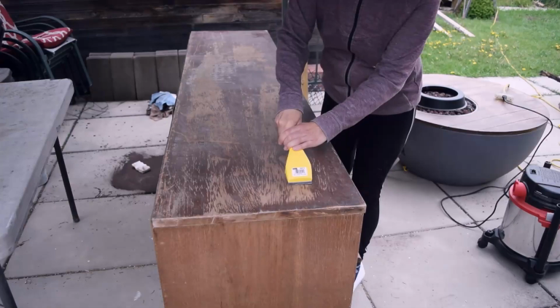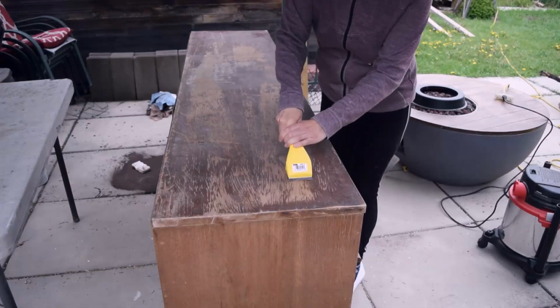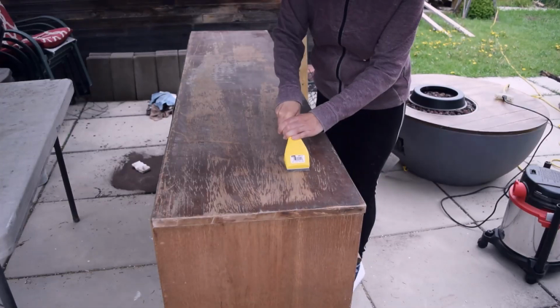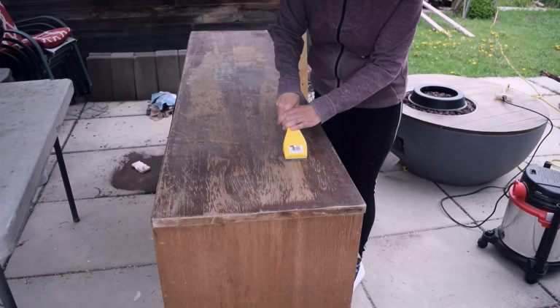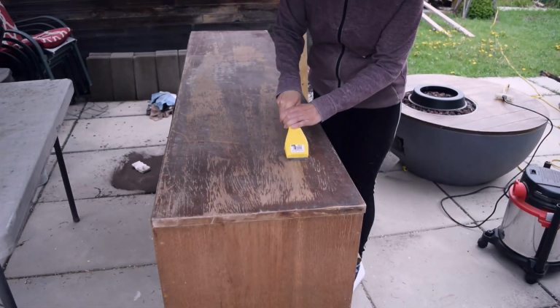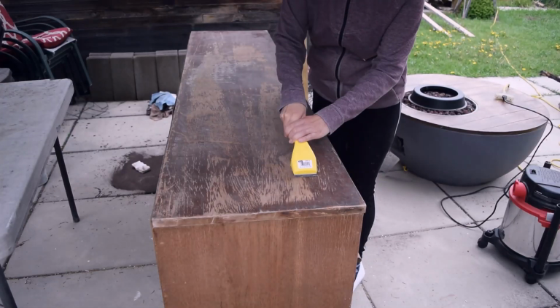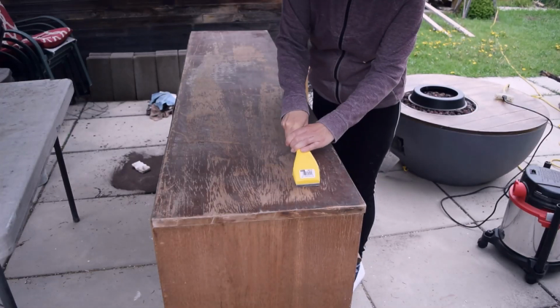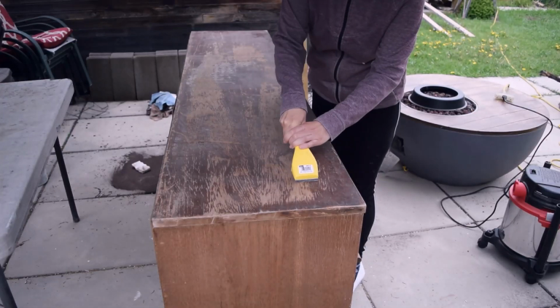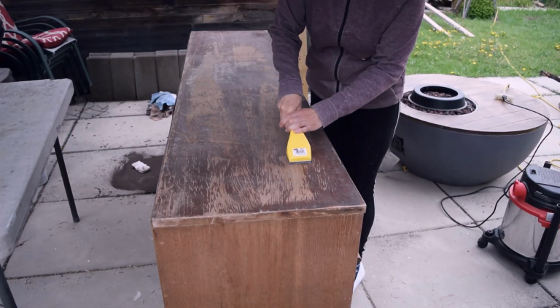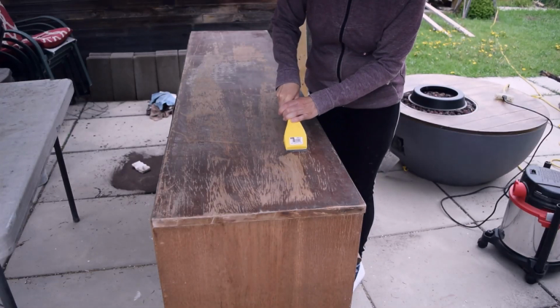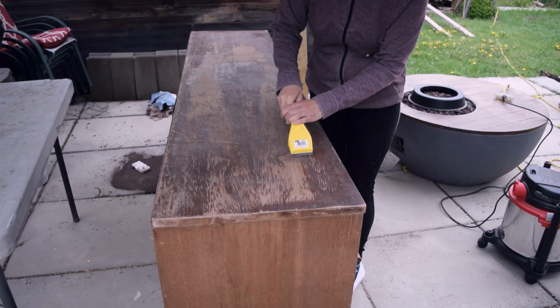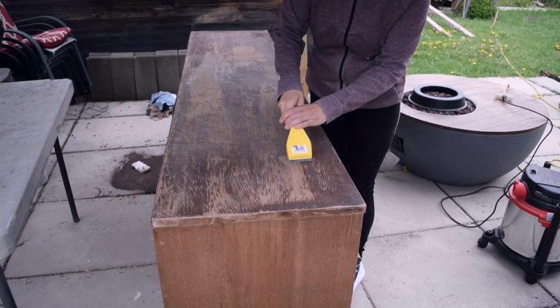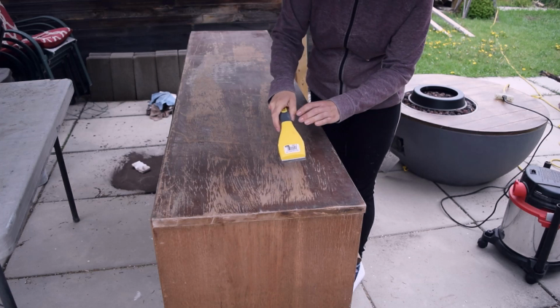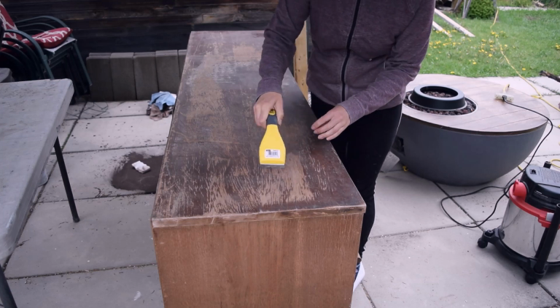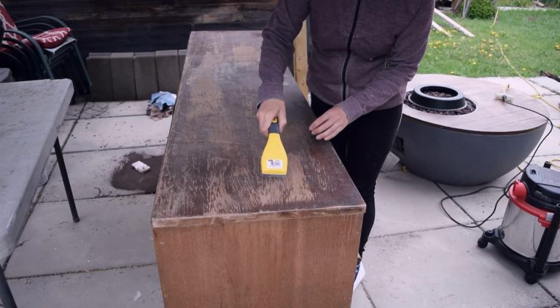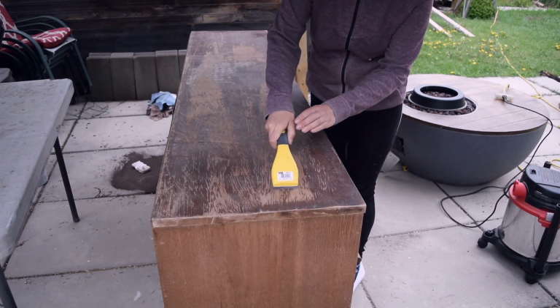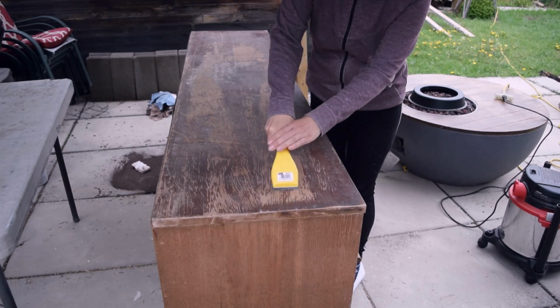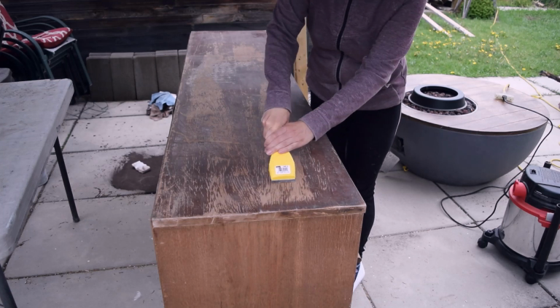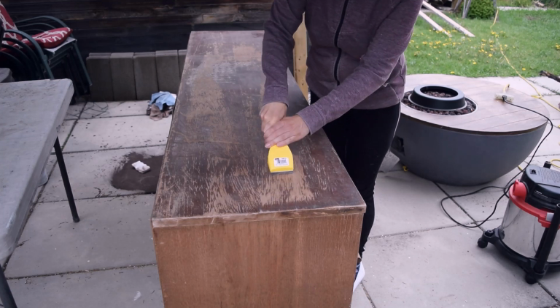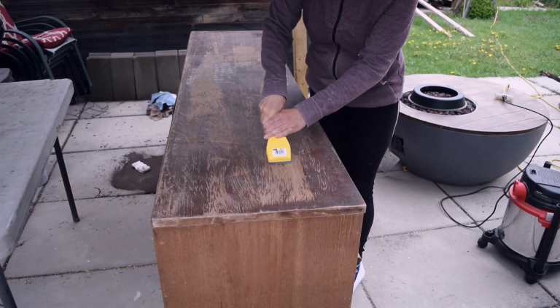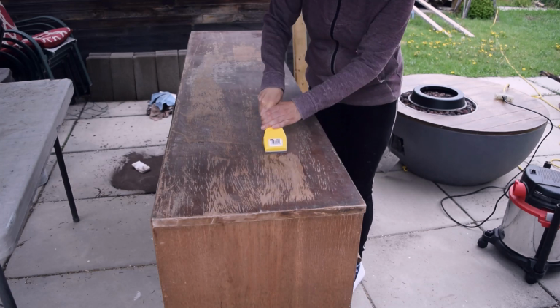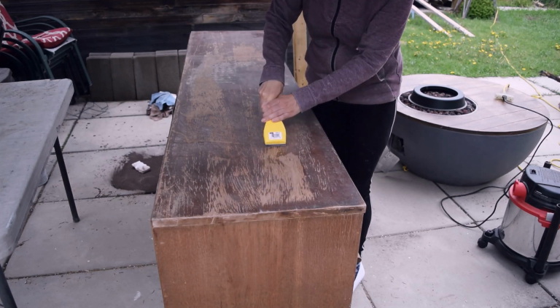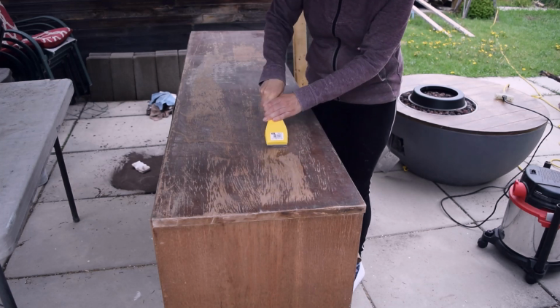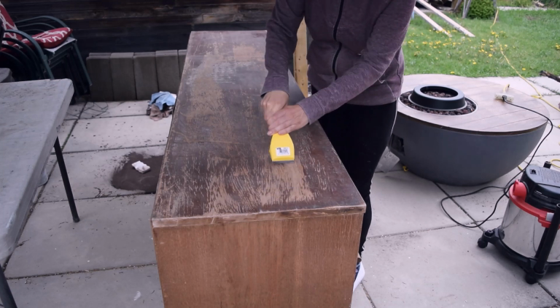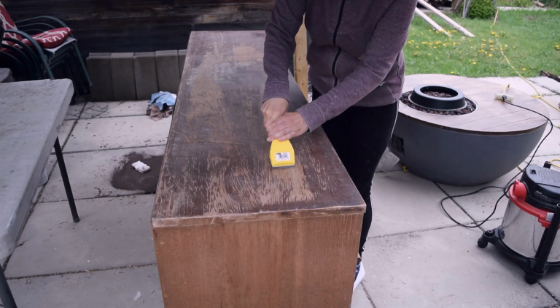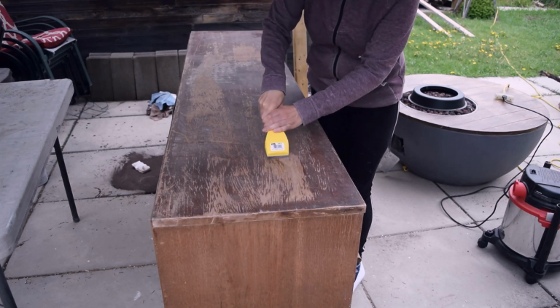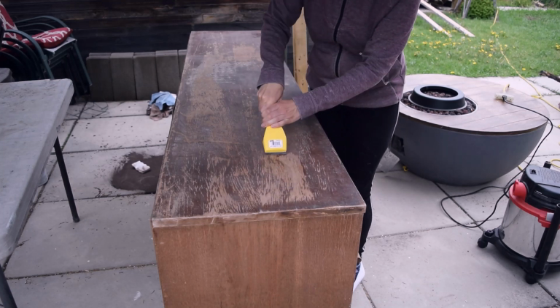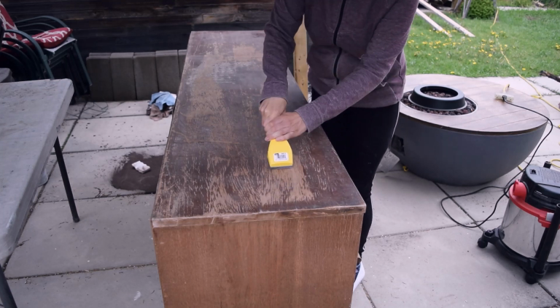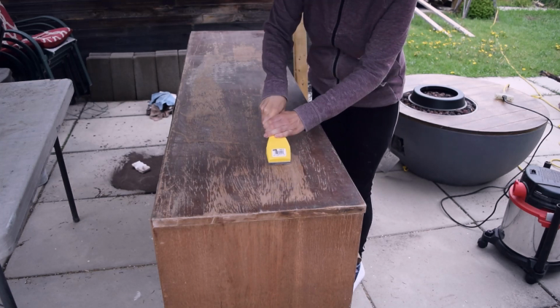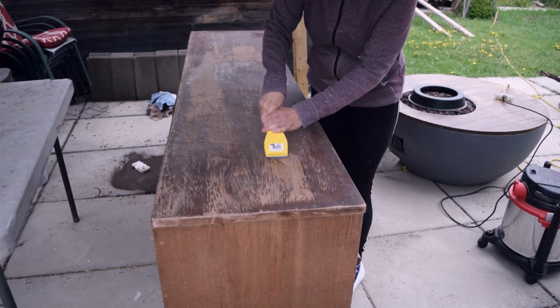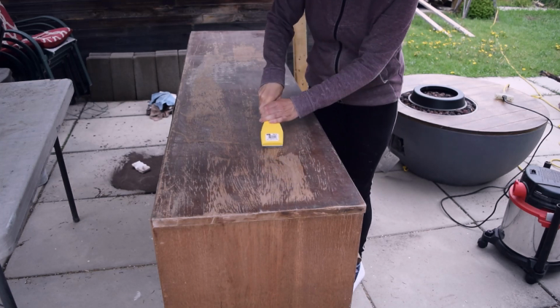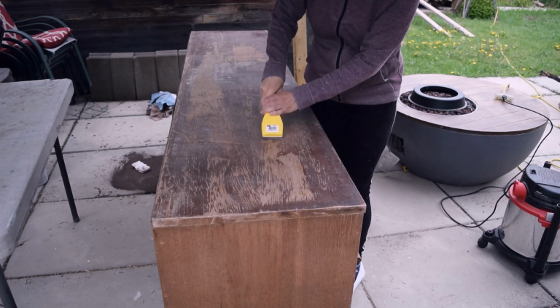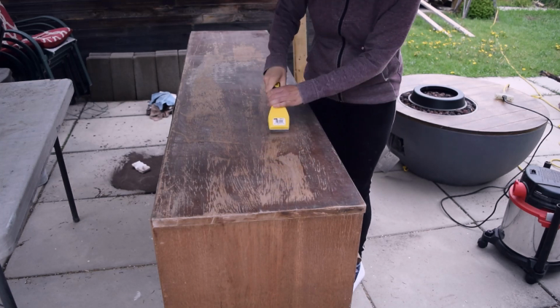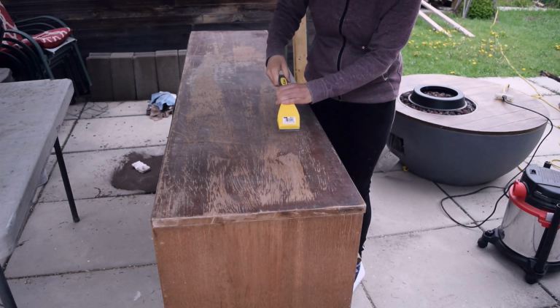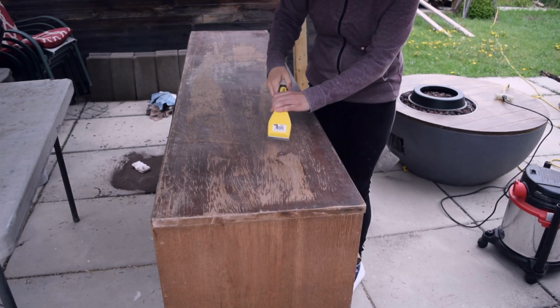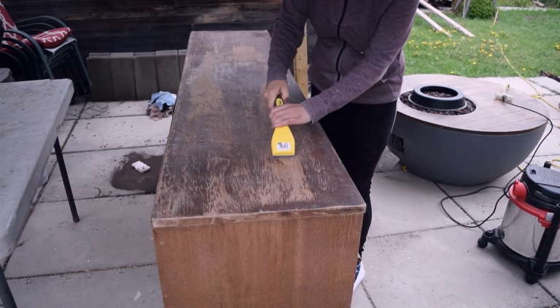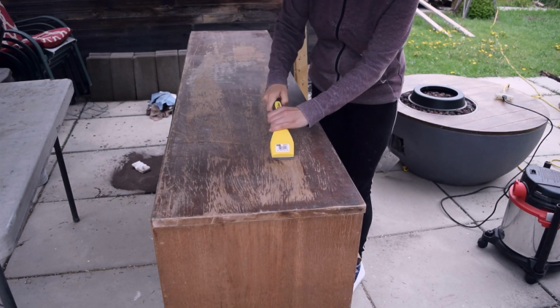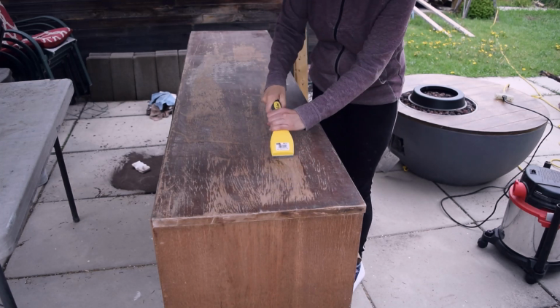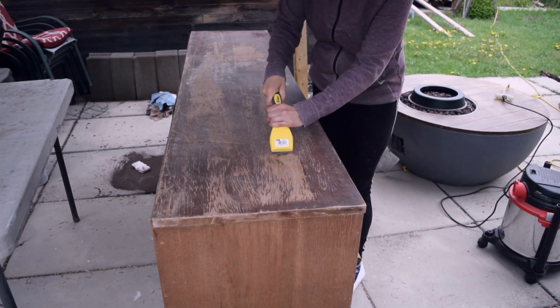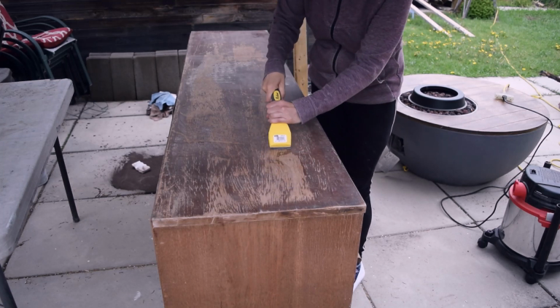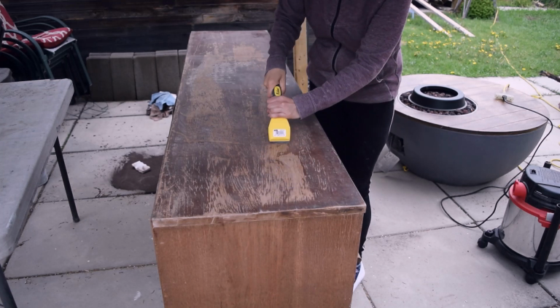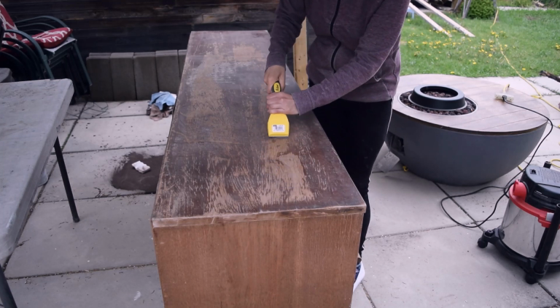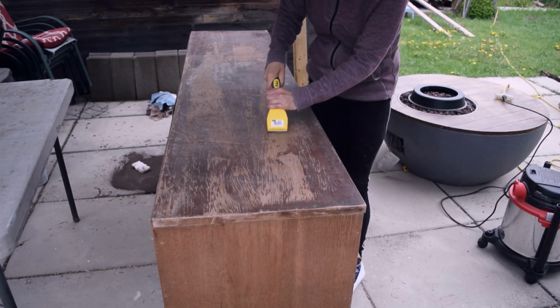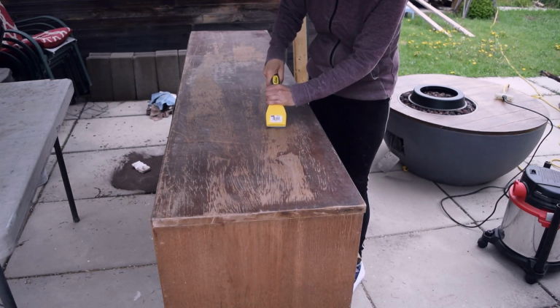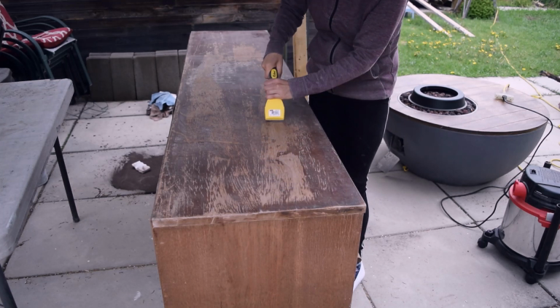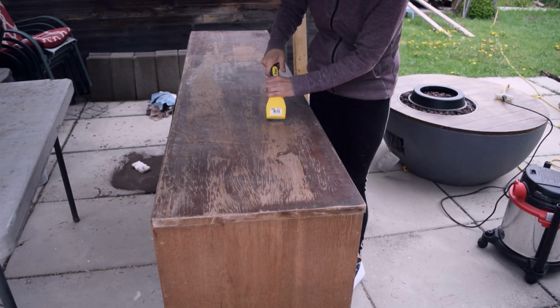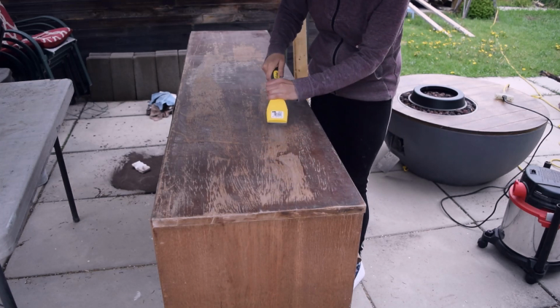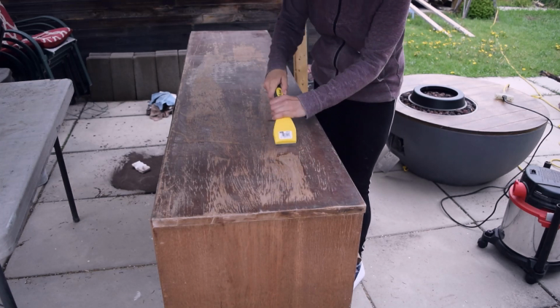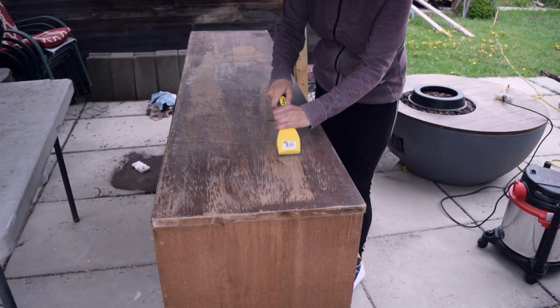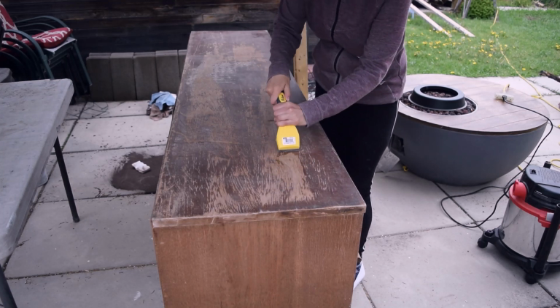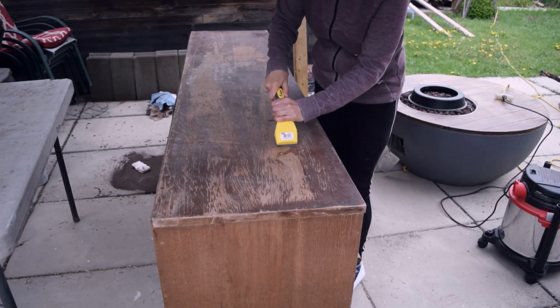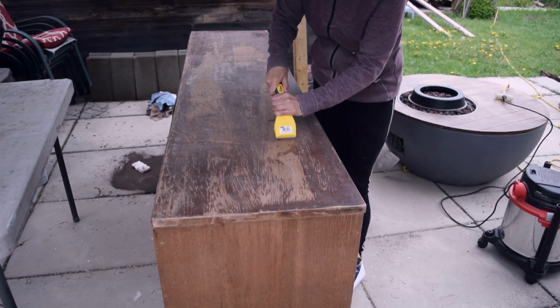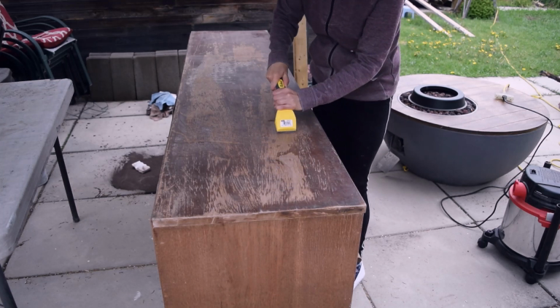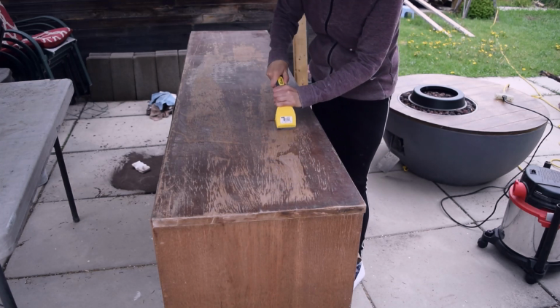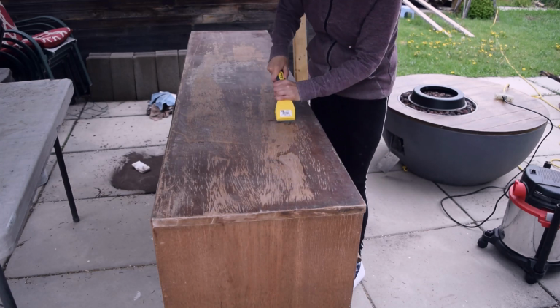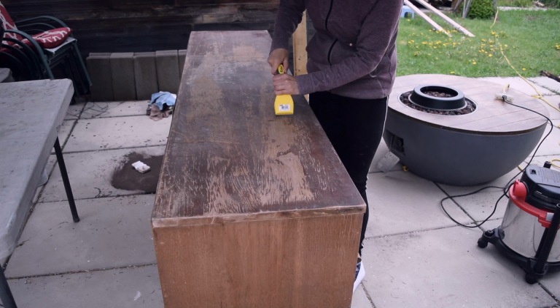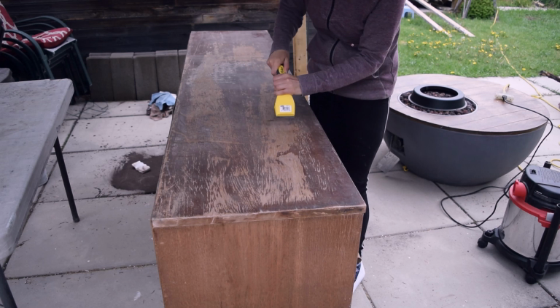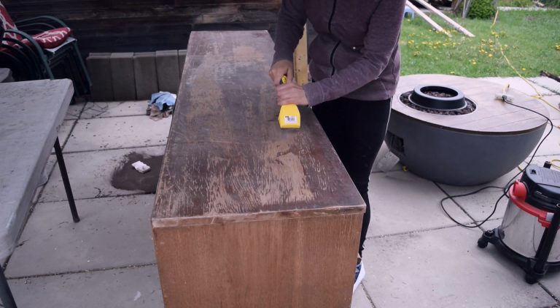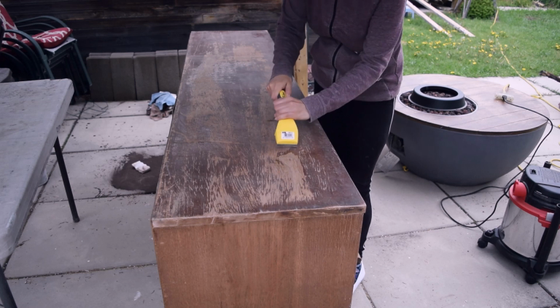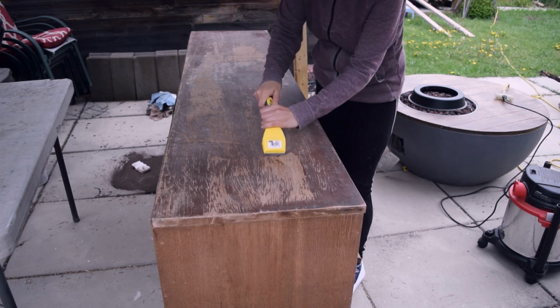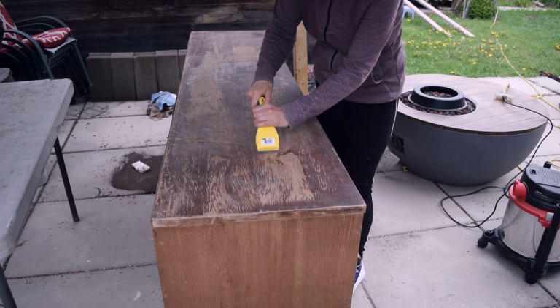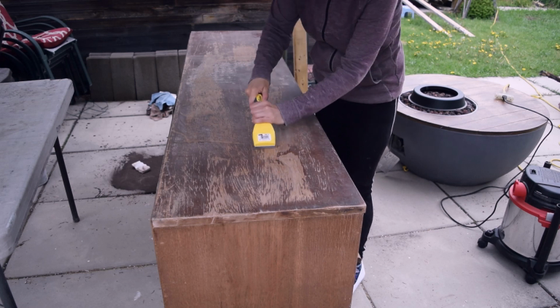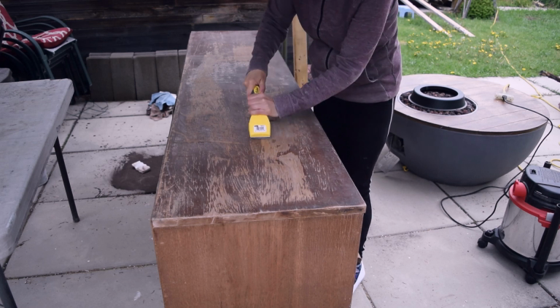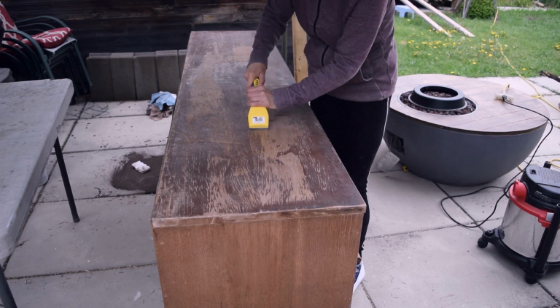I was dying to see what's underneath the old finish, and I started working on the top right away before I even cleaned the whole piece.